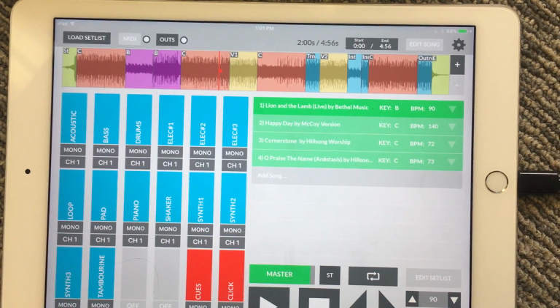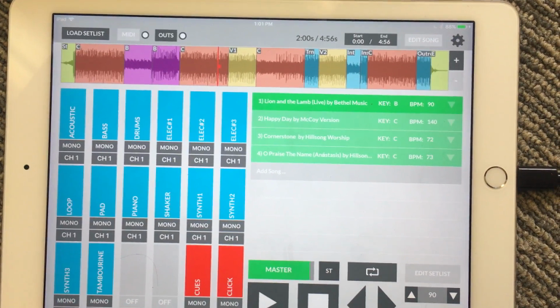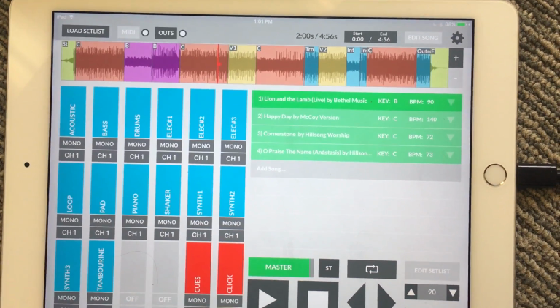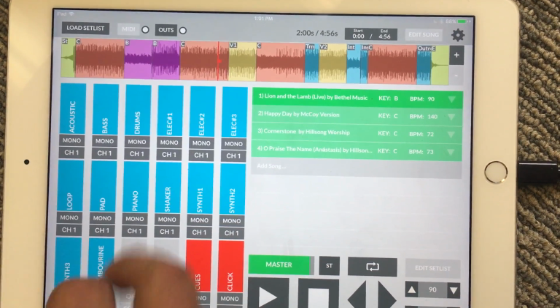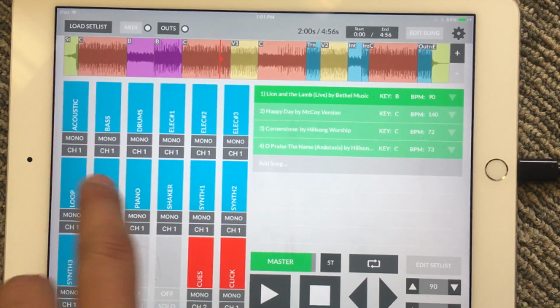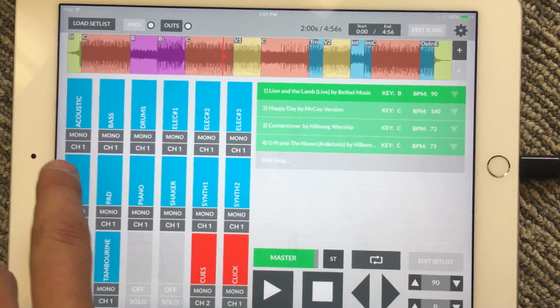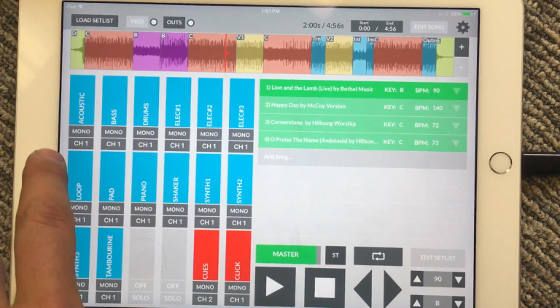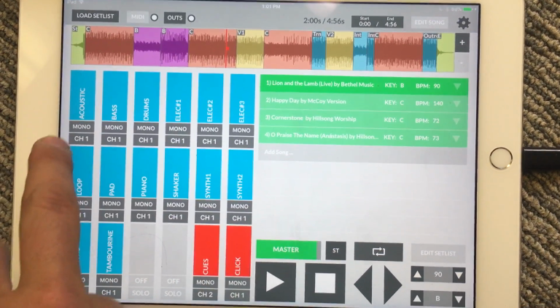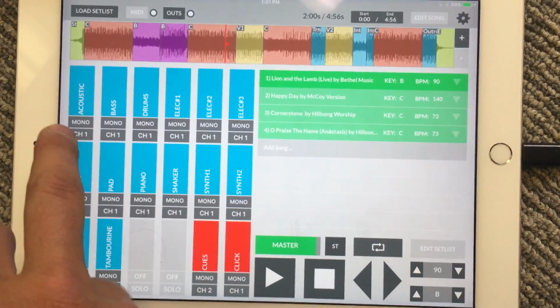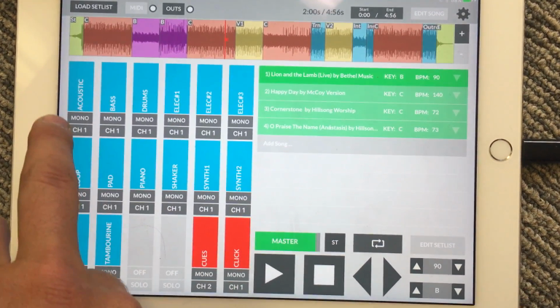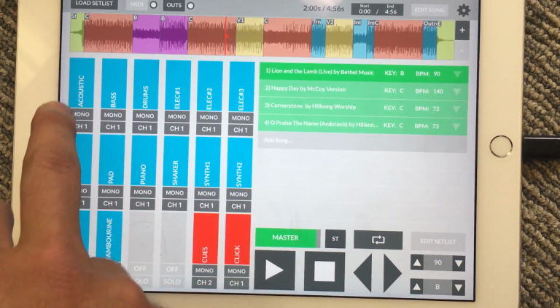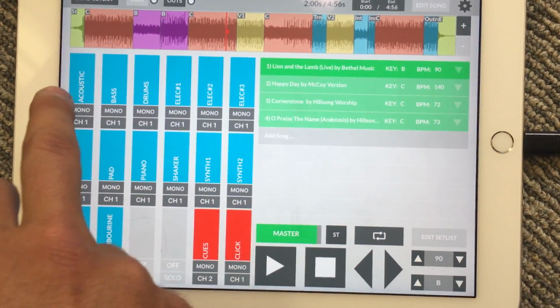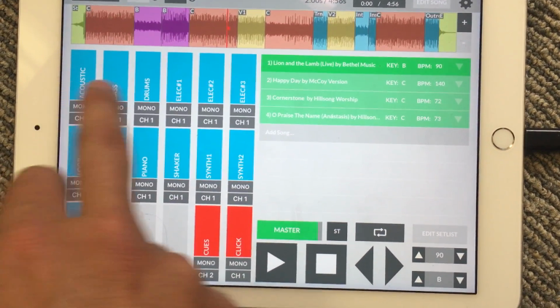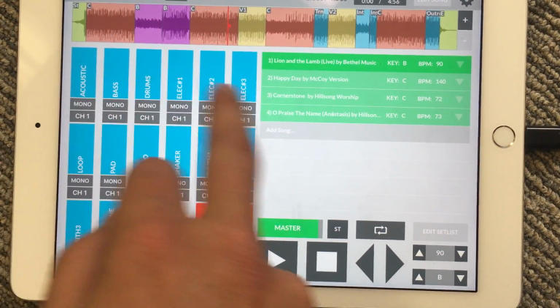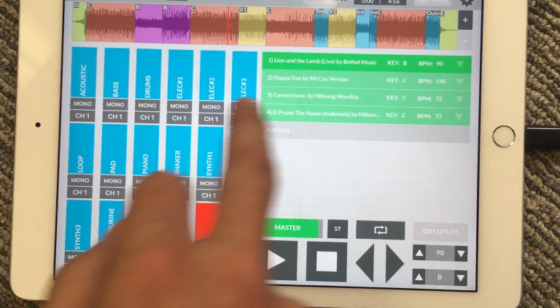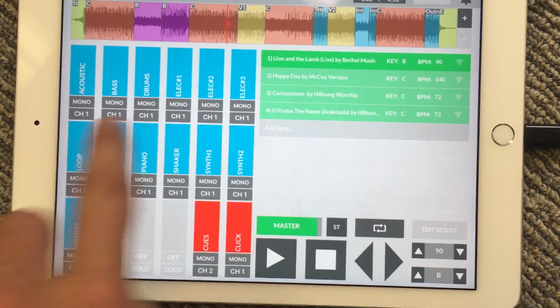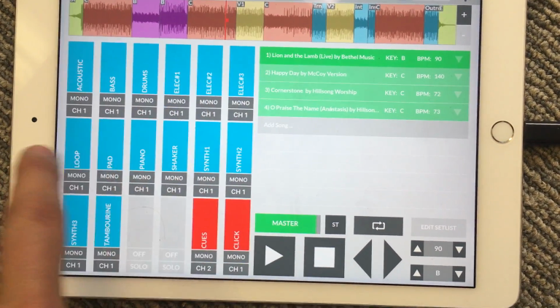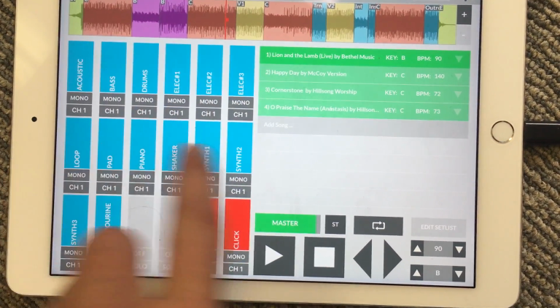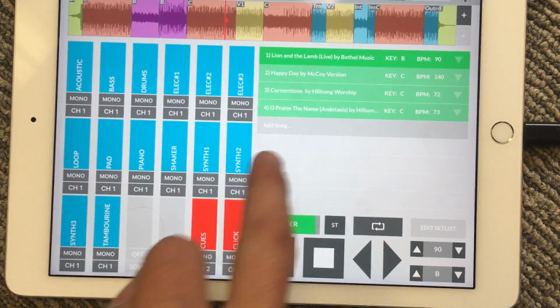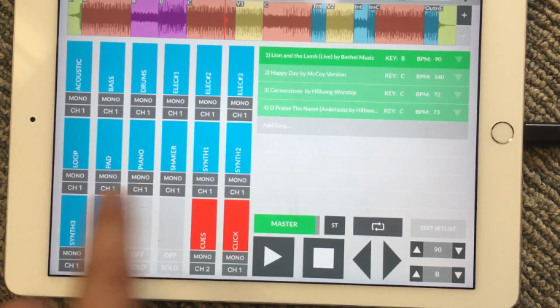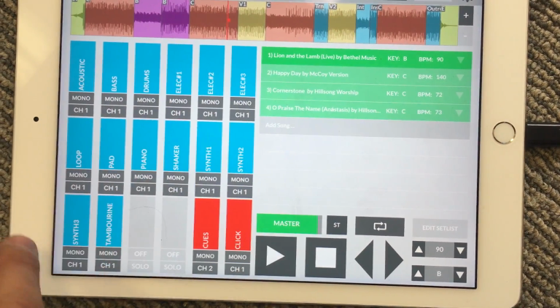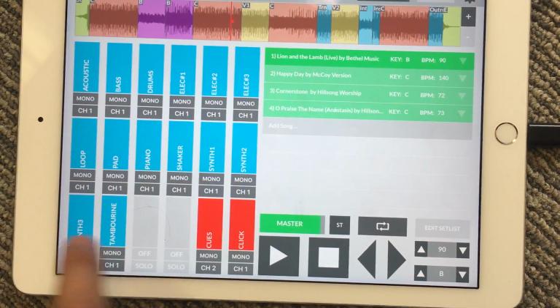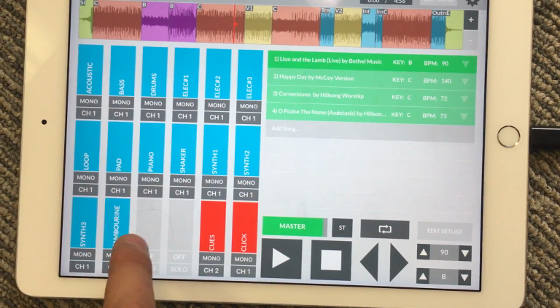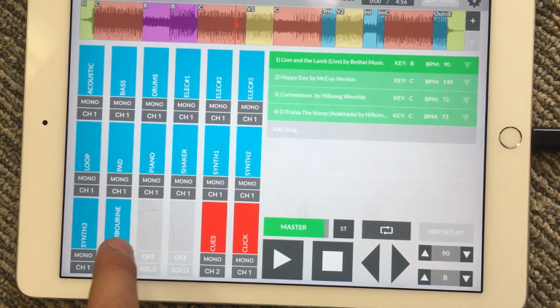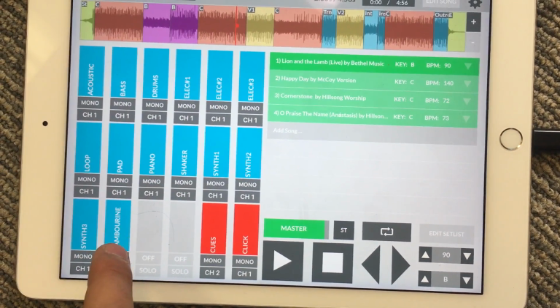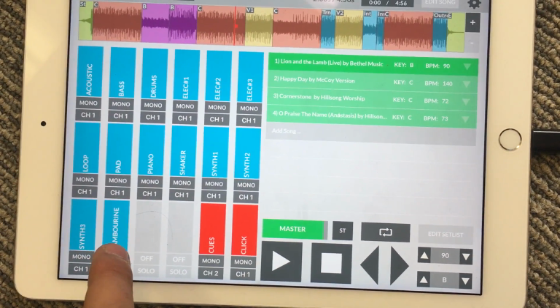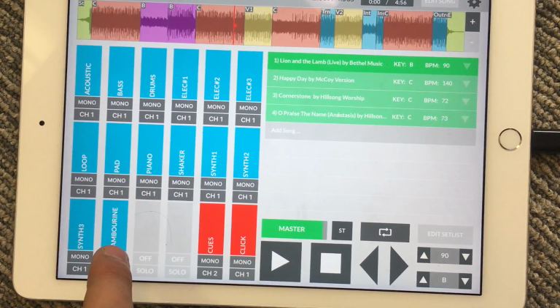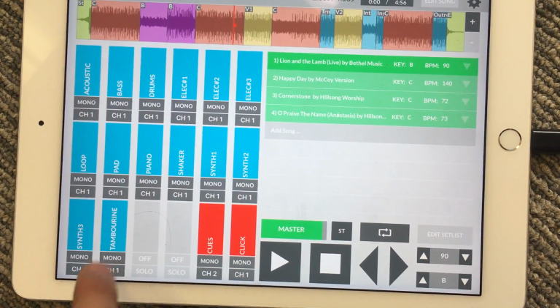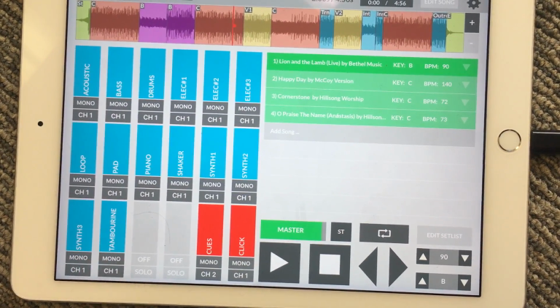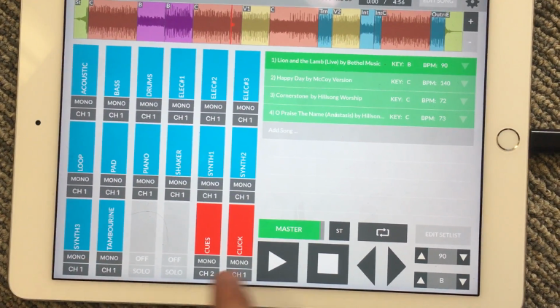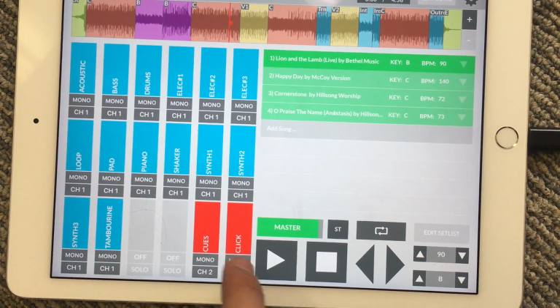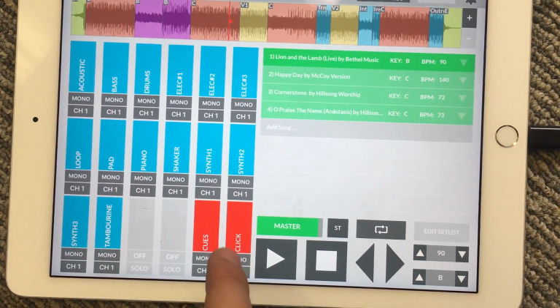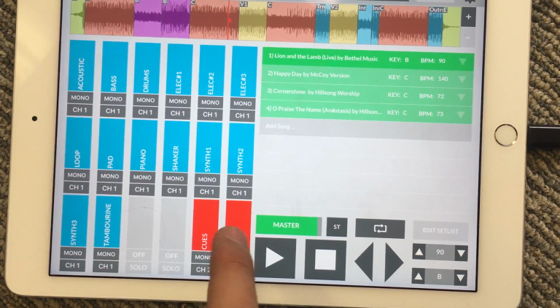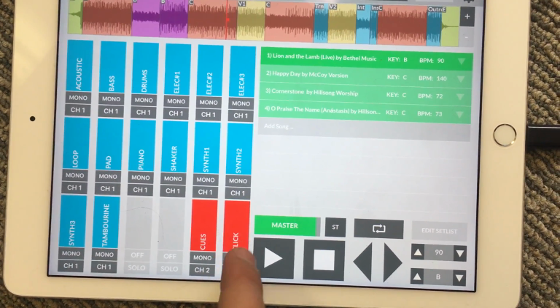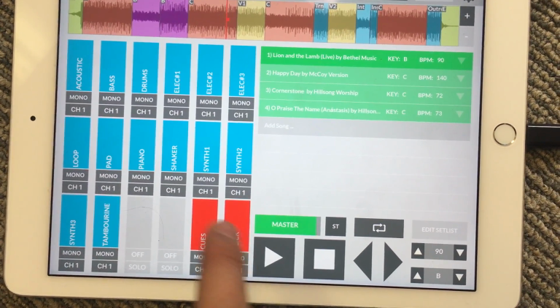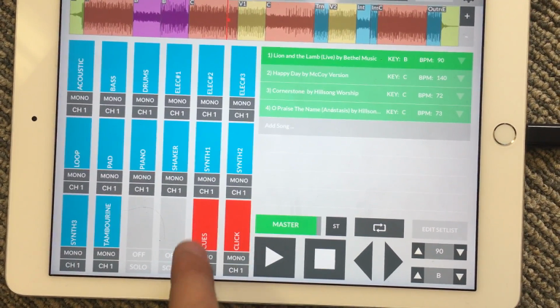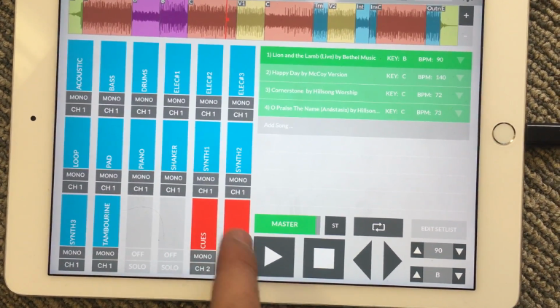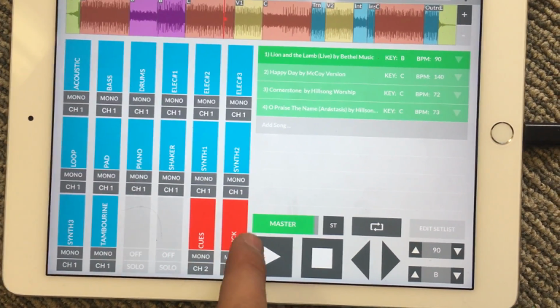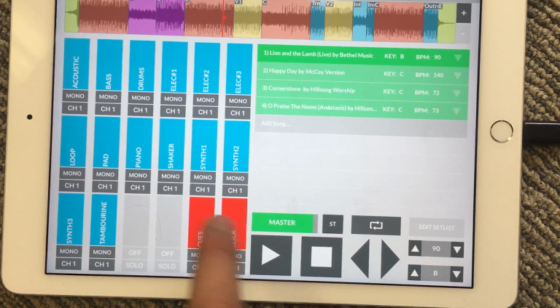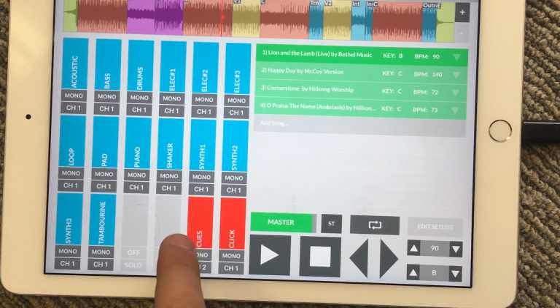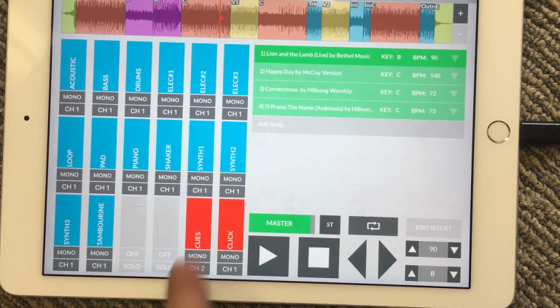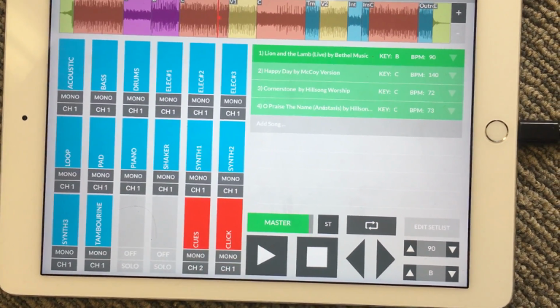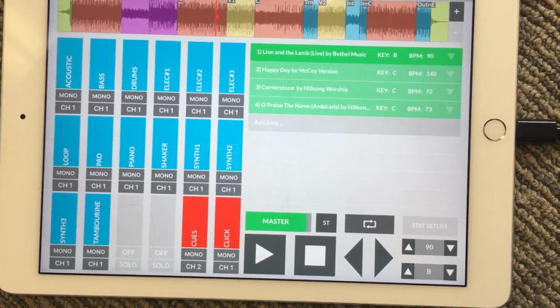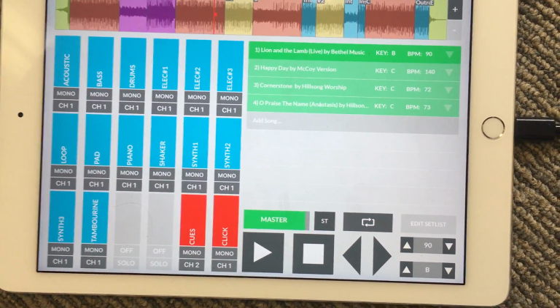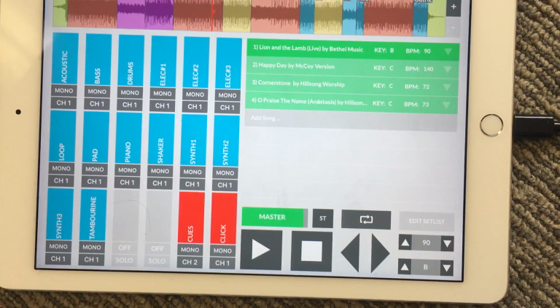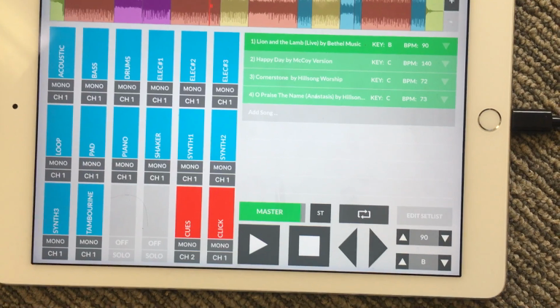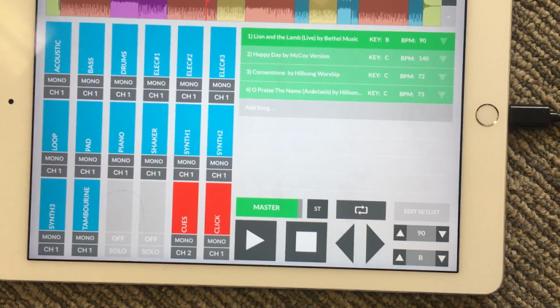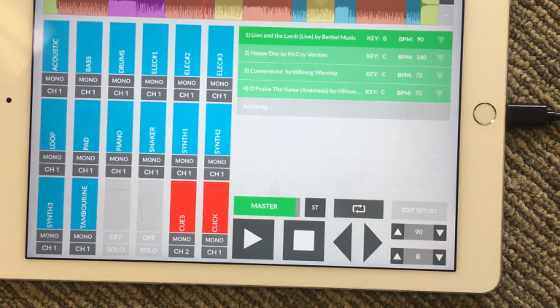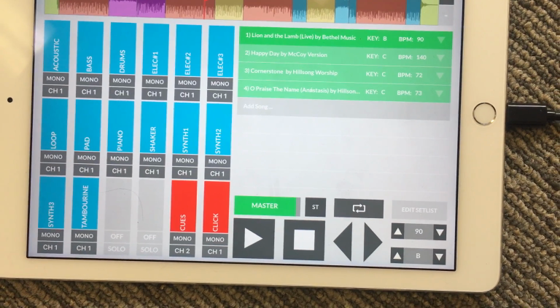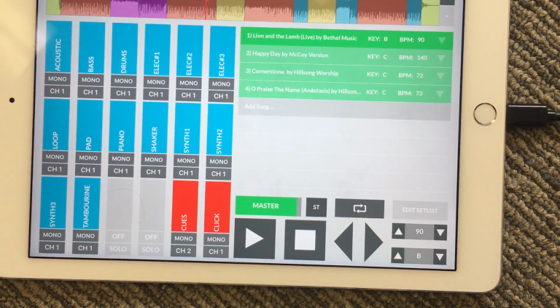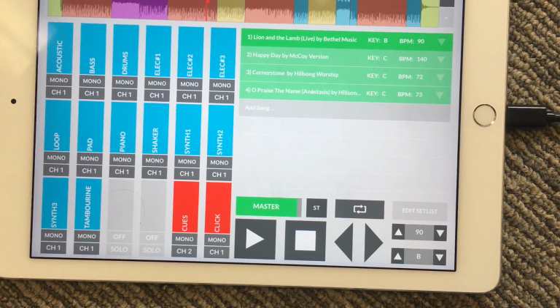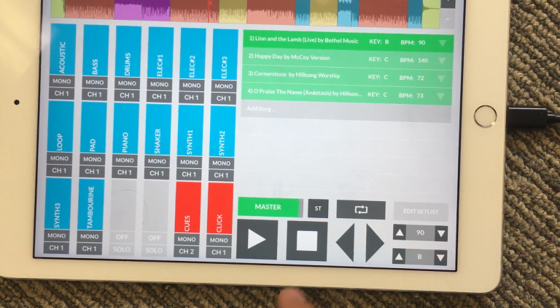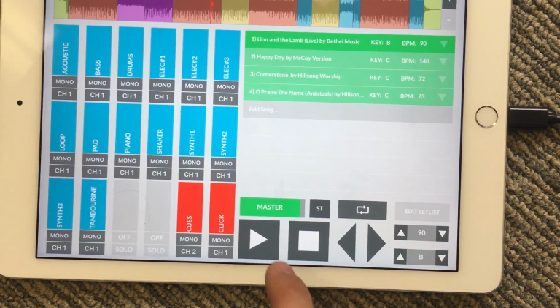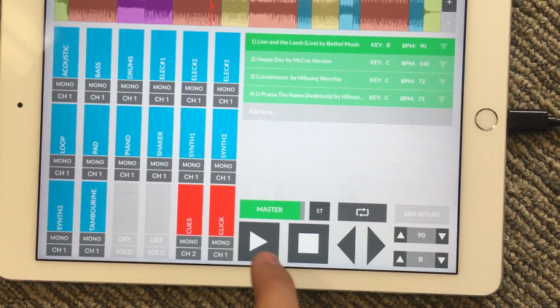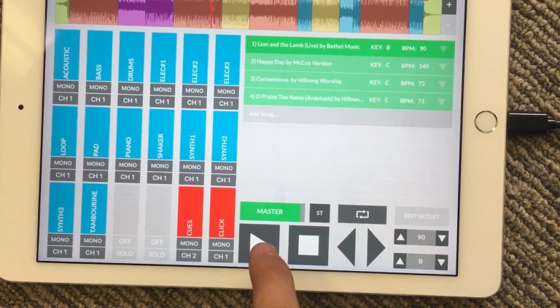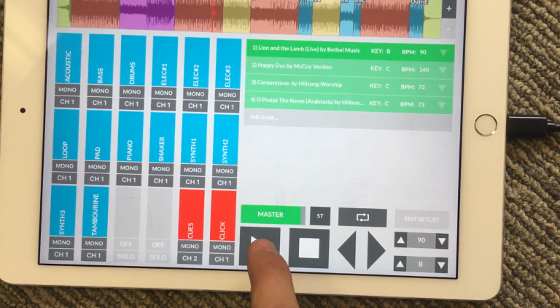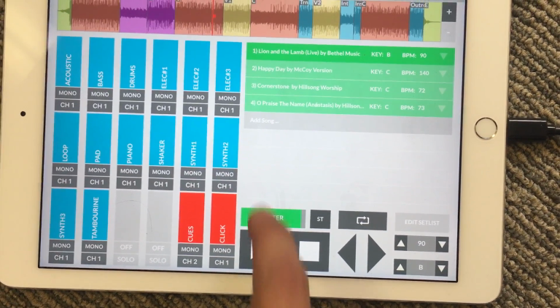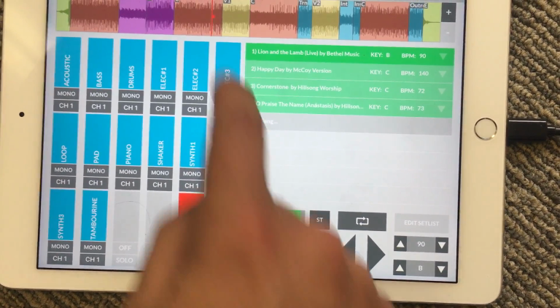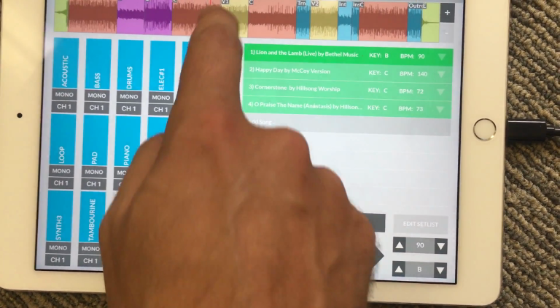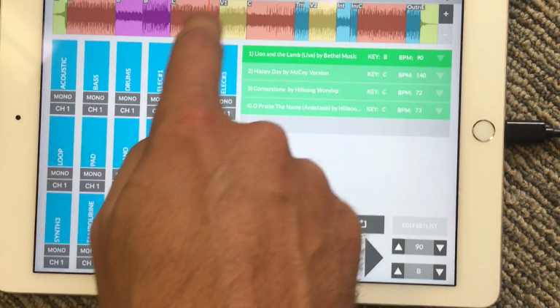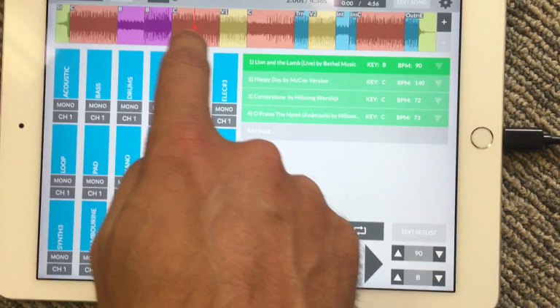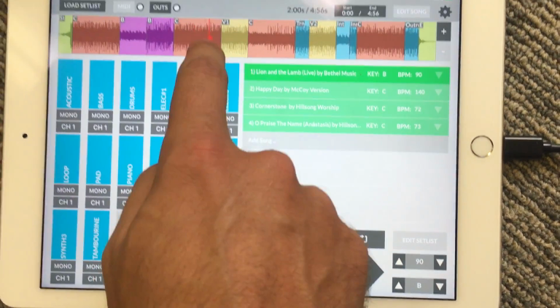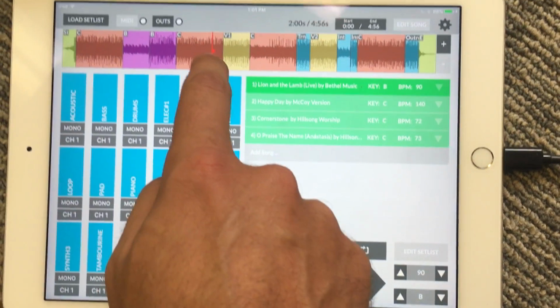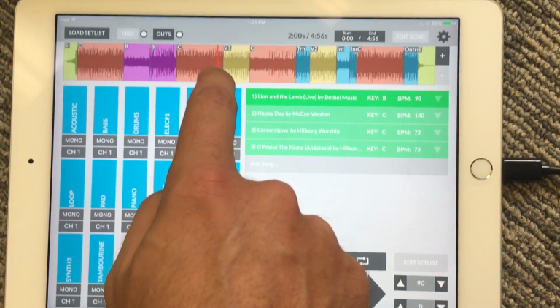Right now I have it set to all my instruments going out one, and my click and cues are going out two. Let's hit play and see what that sounds like.